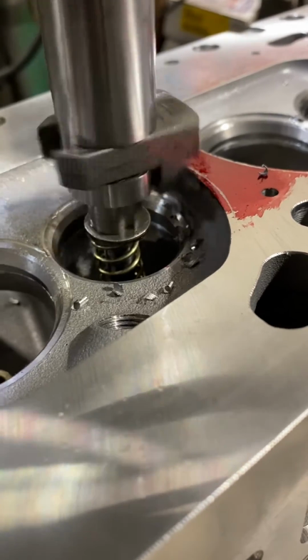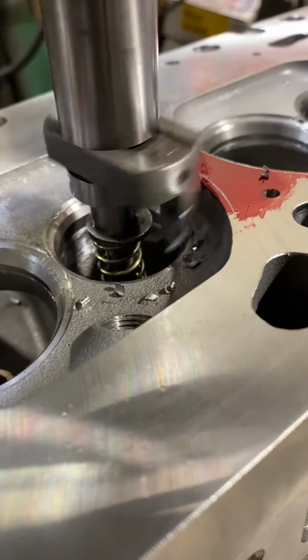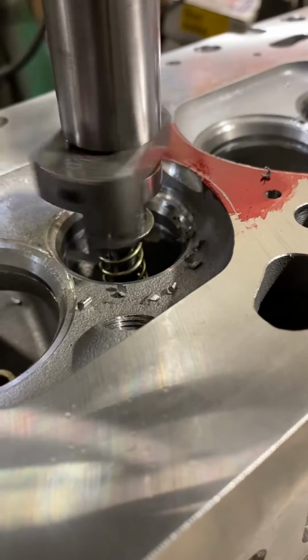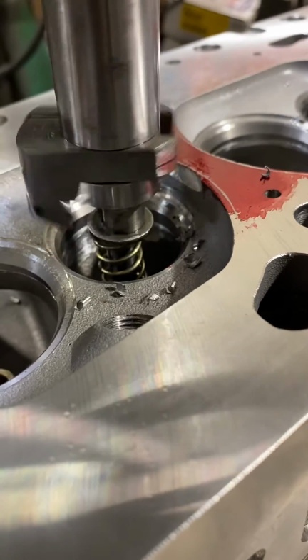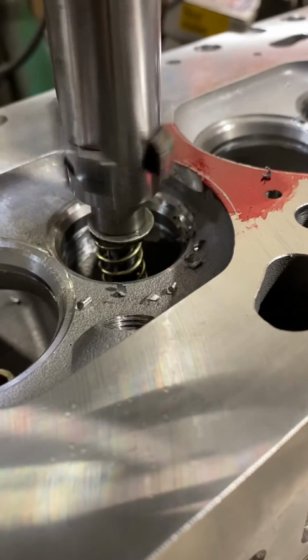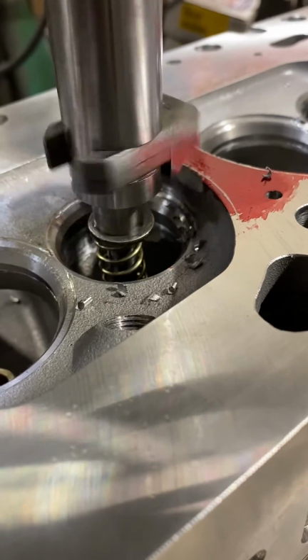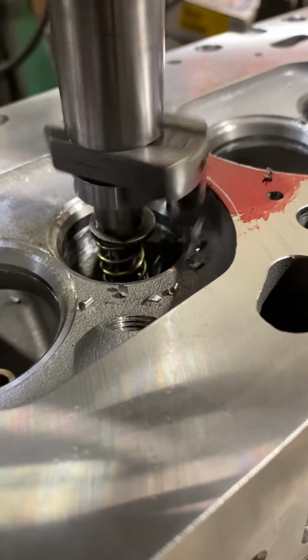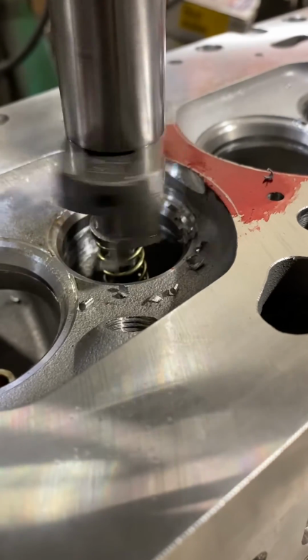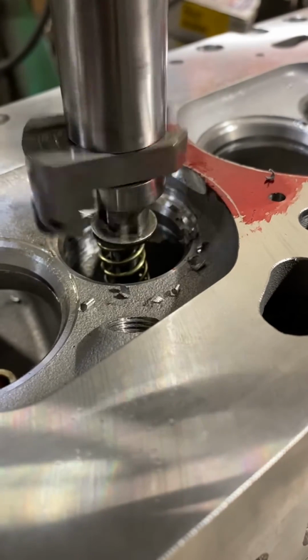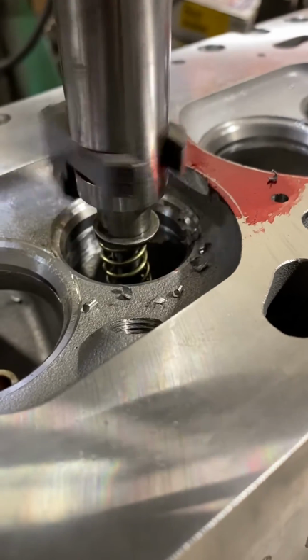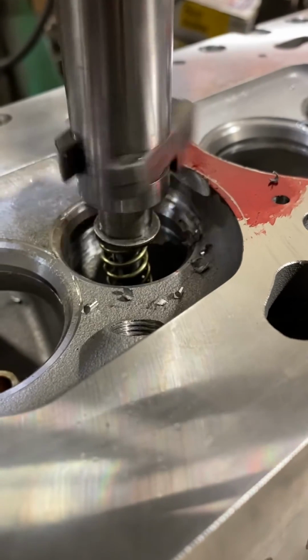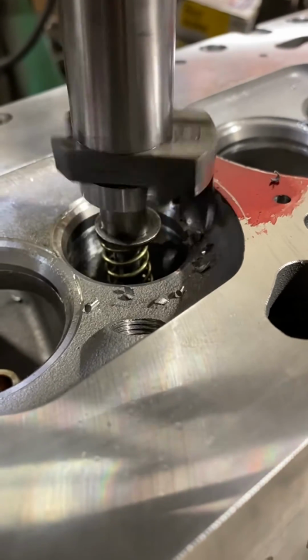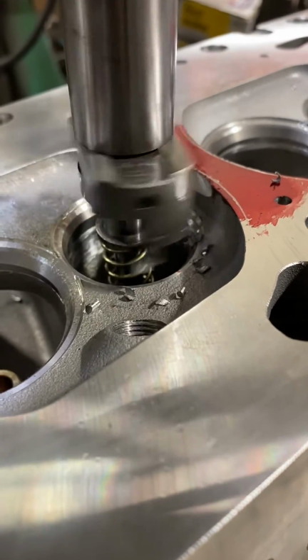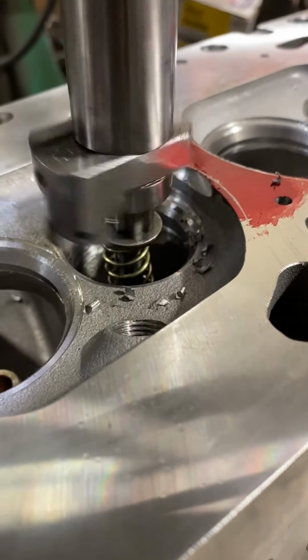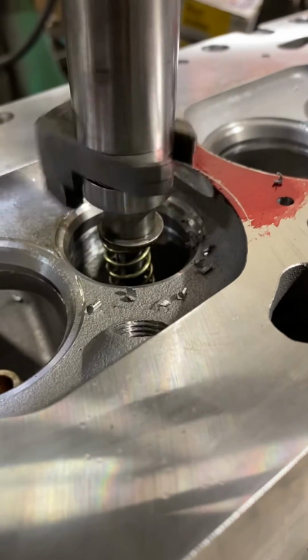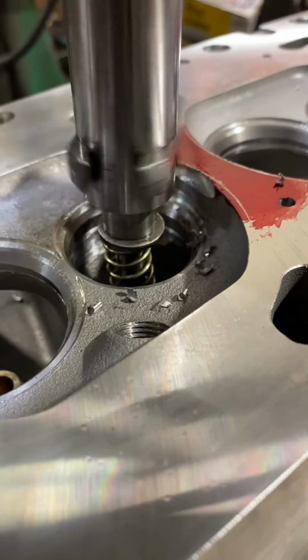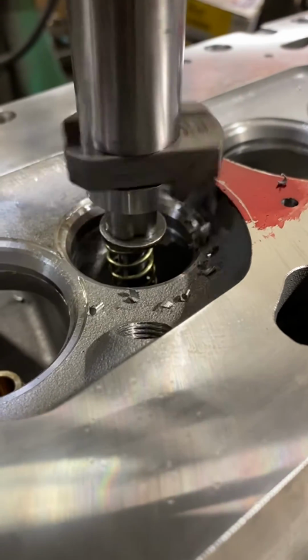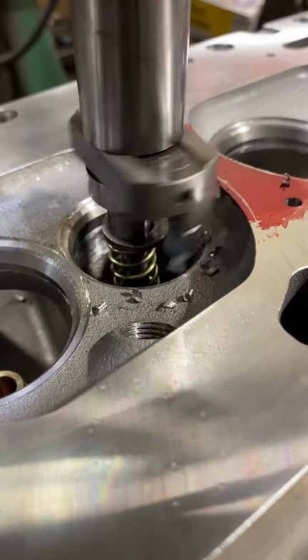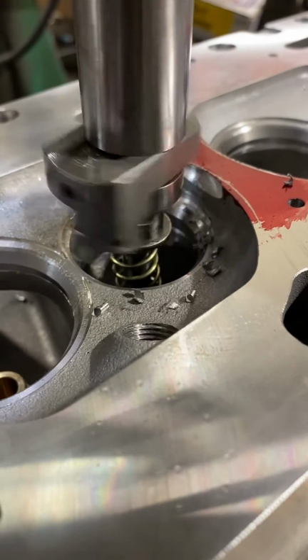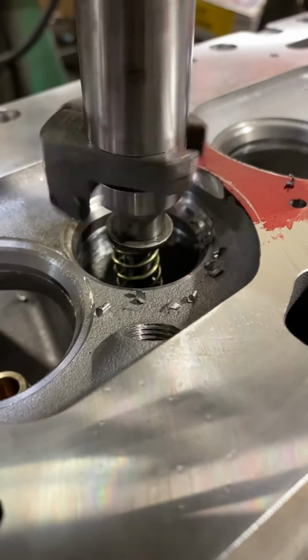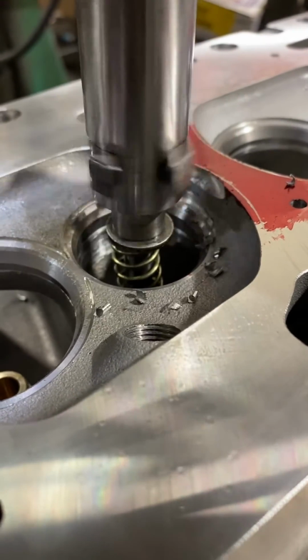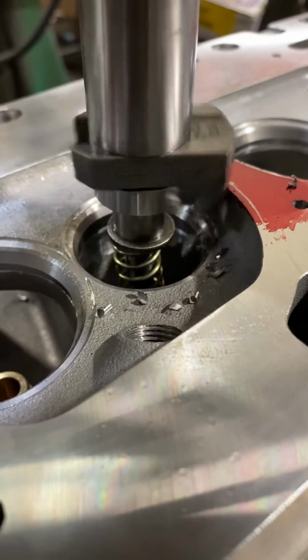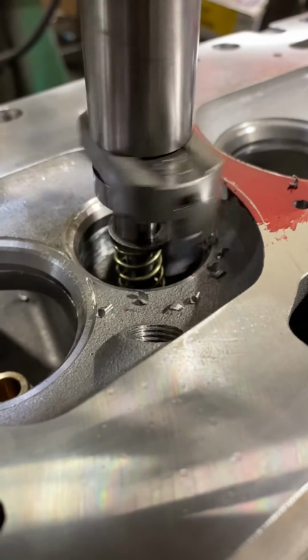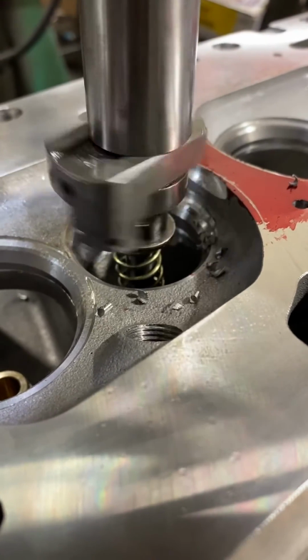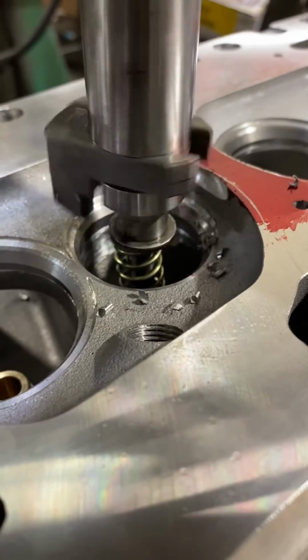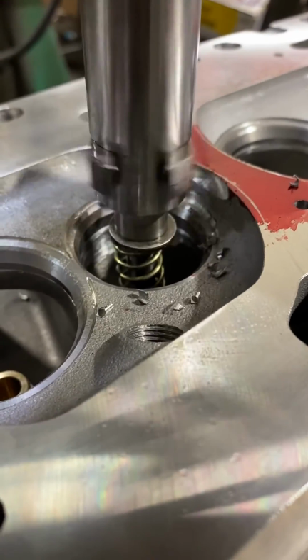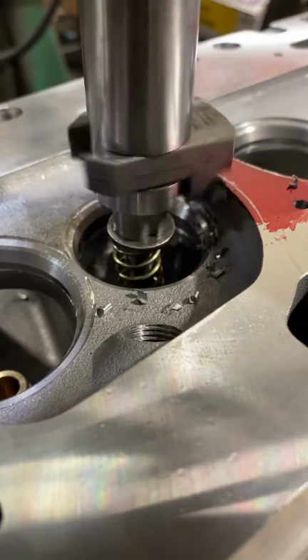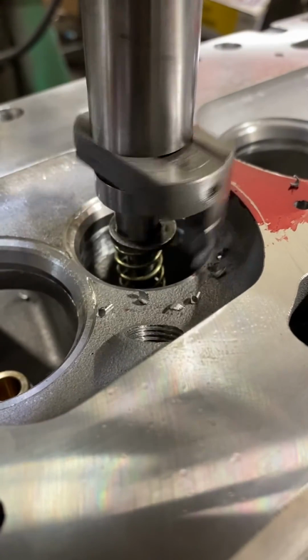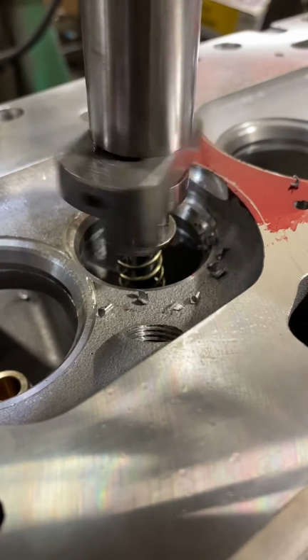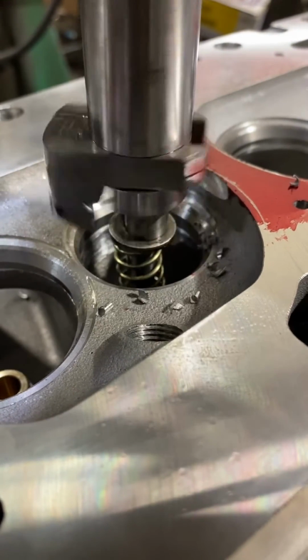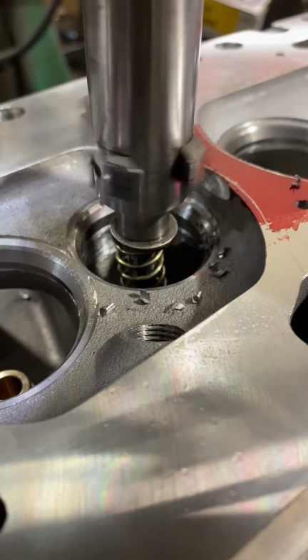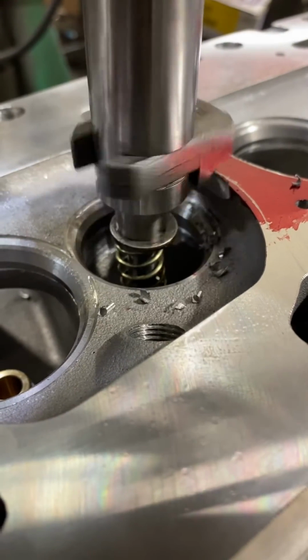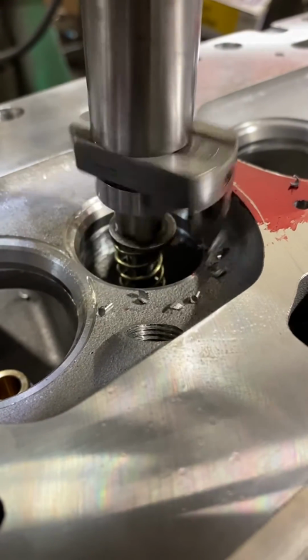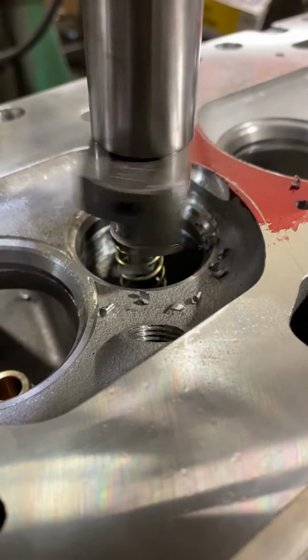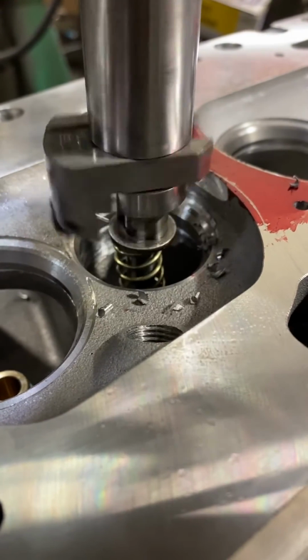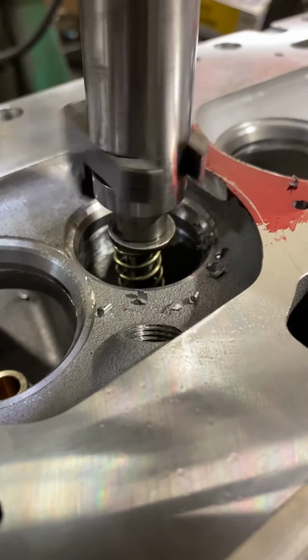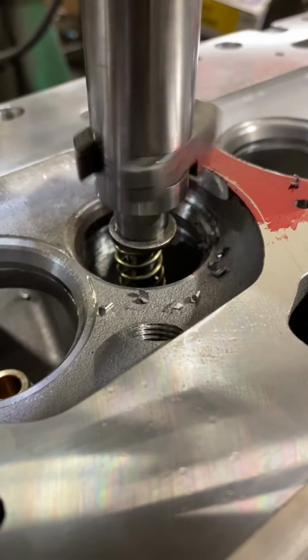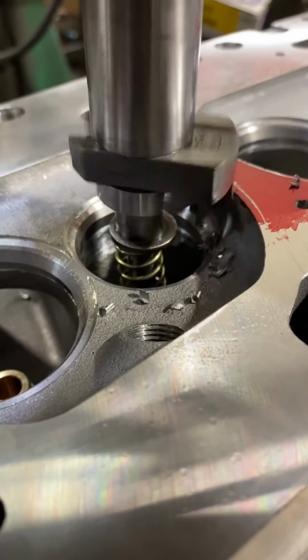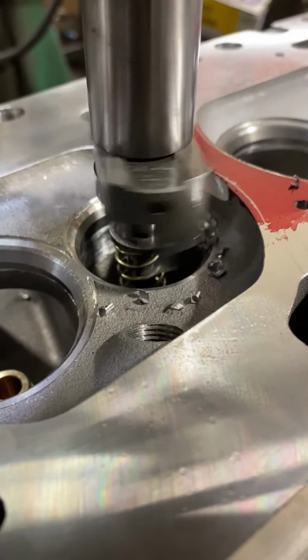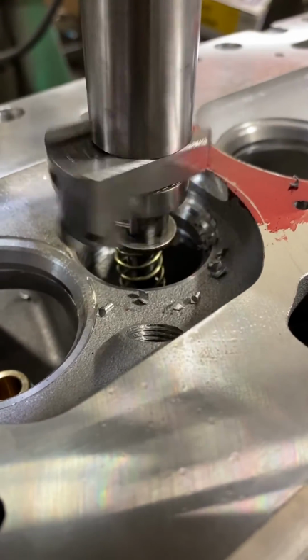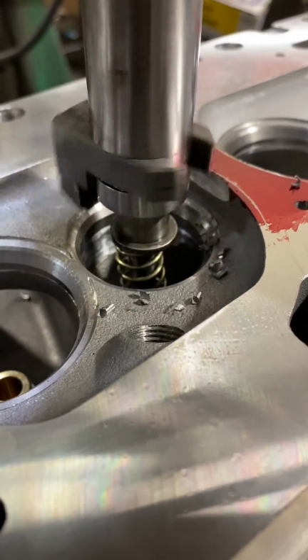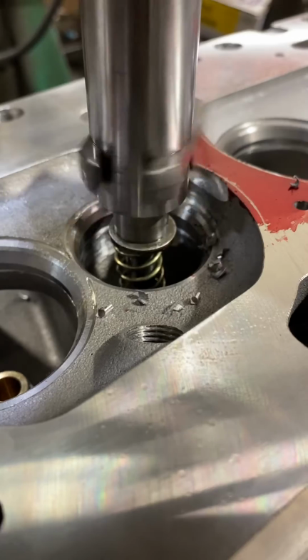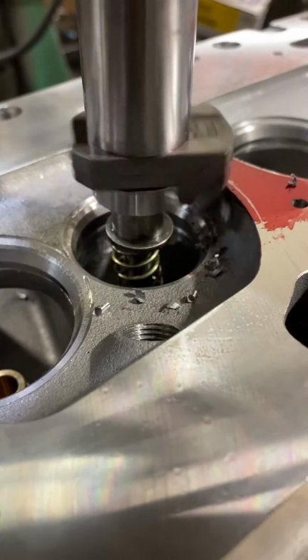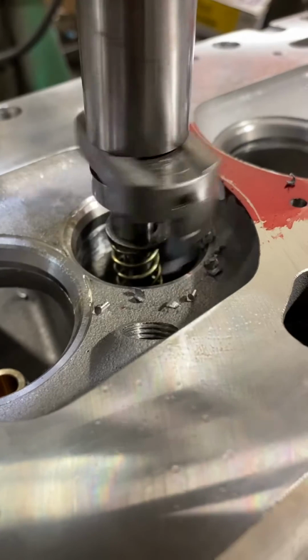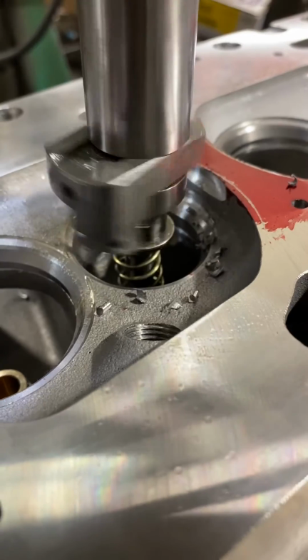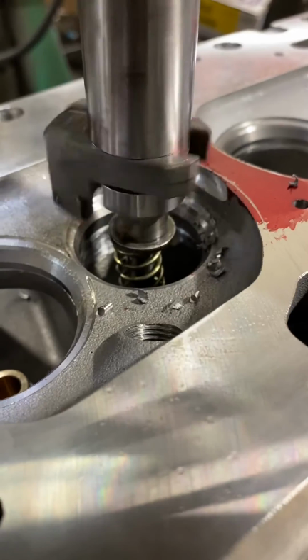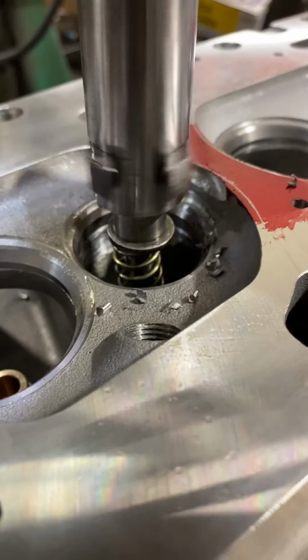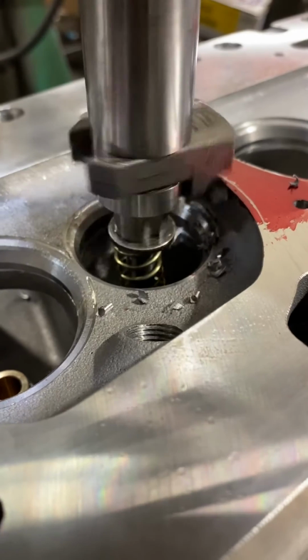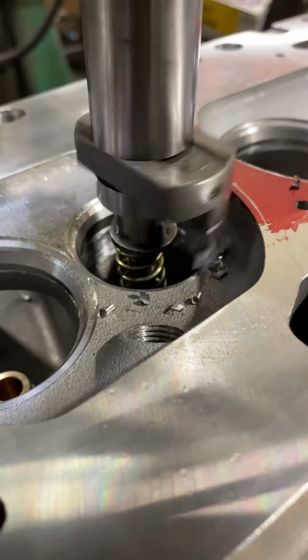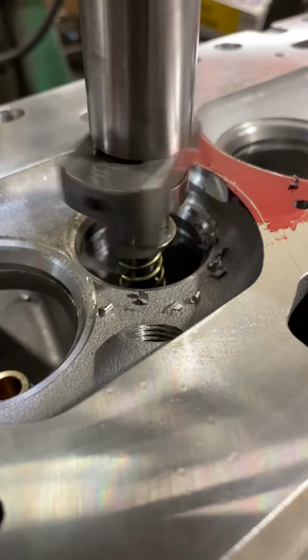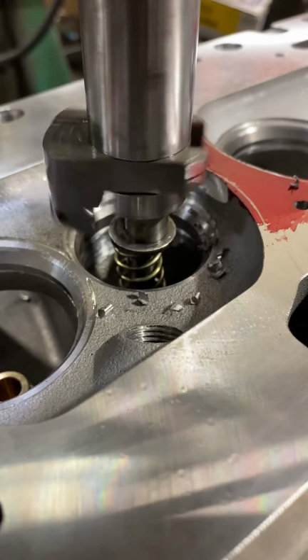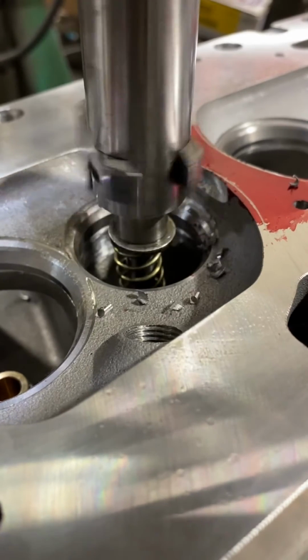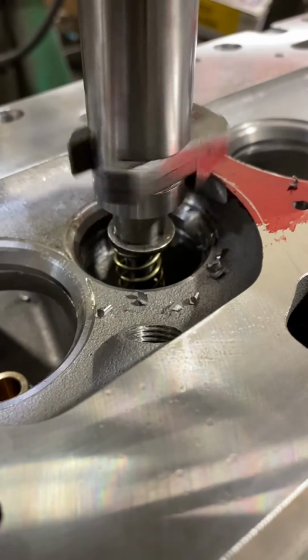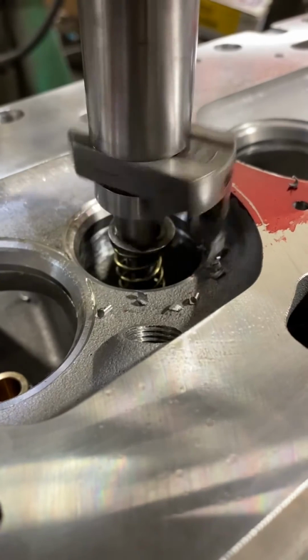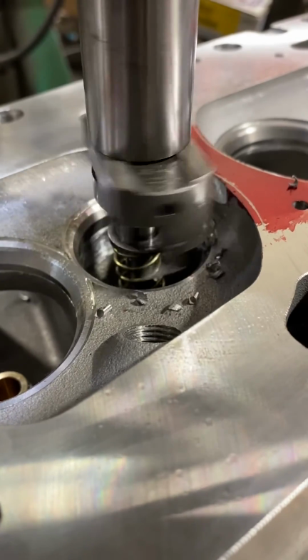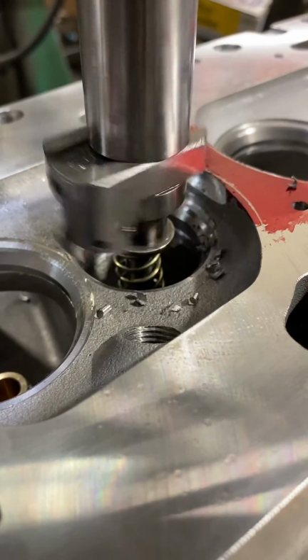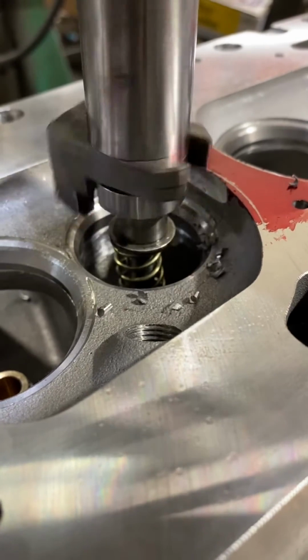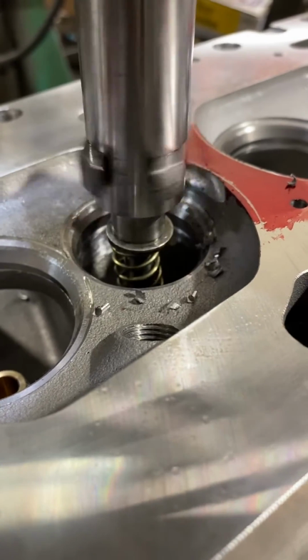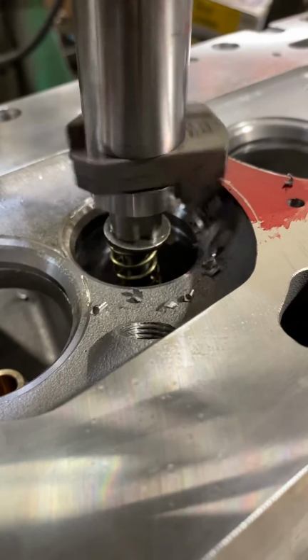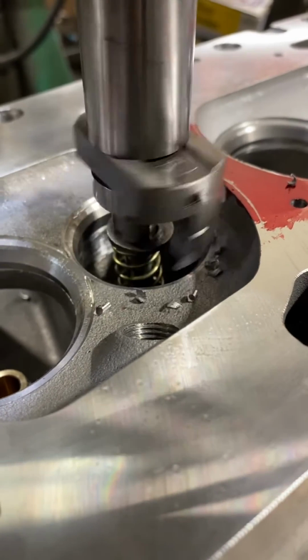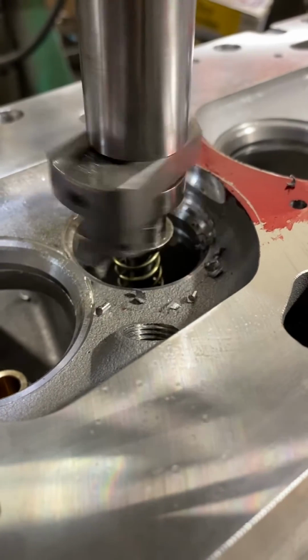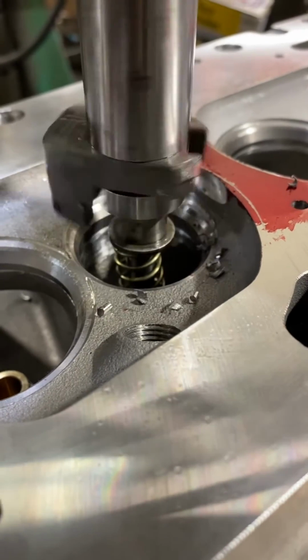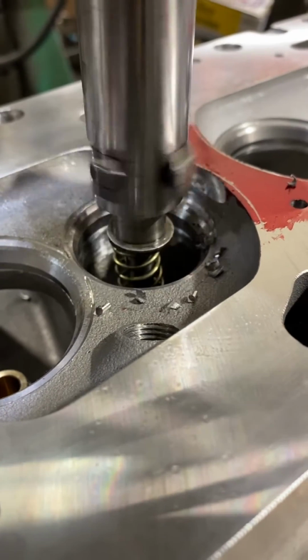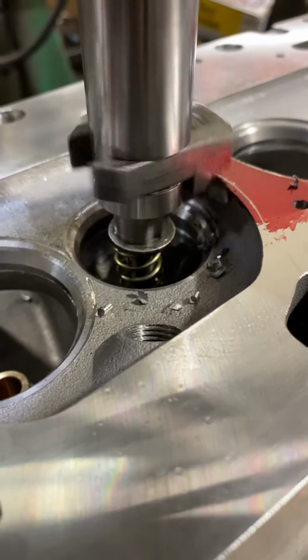Nice big radius — as soon as it touches down on the top of the seat I'll just blend it.